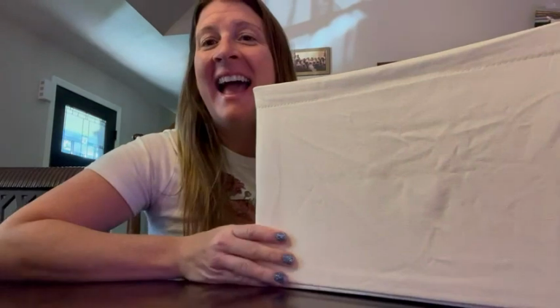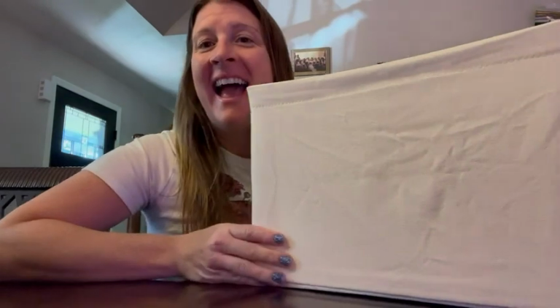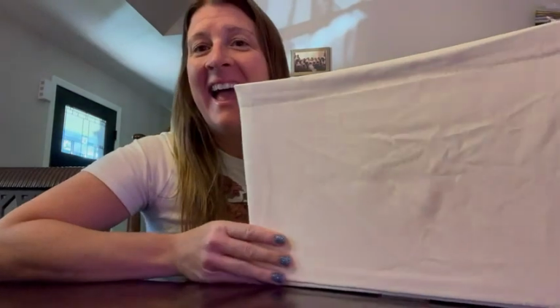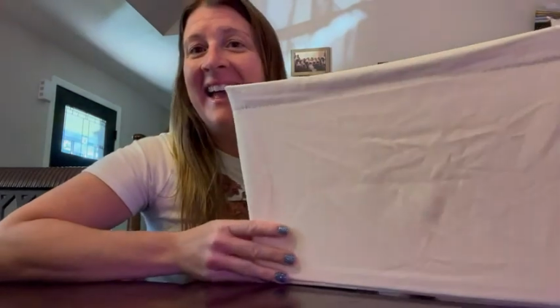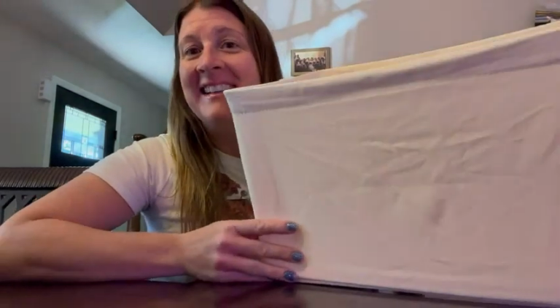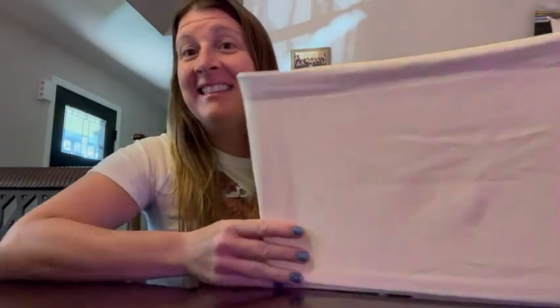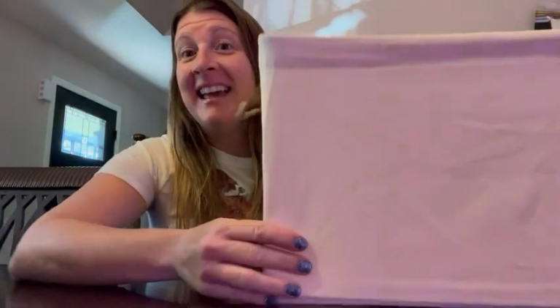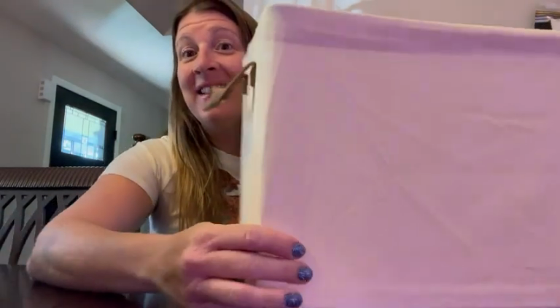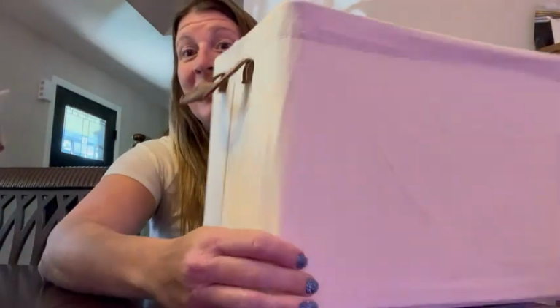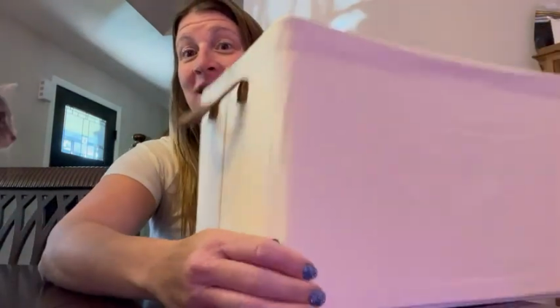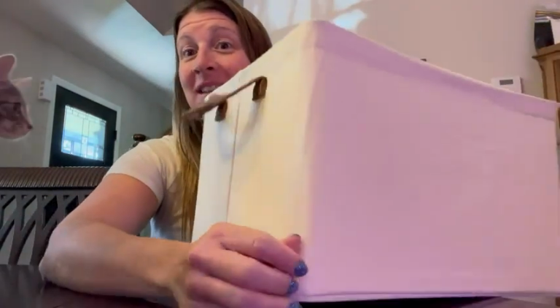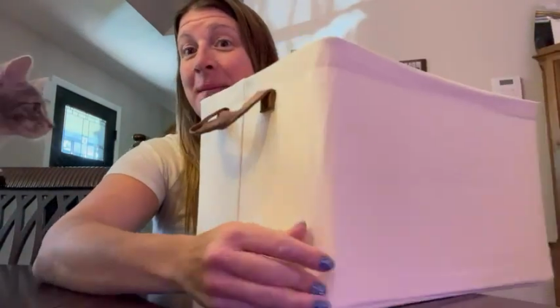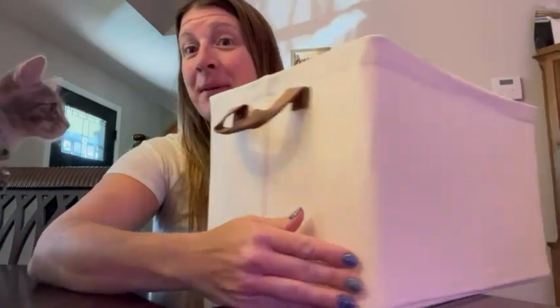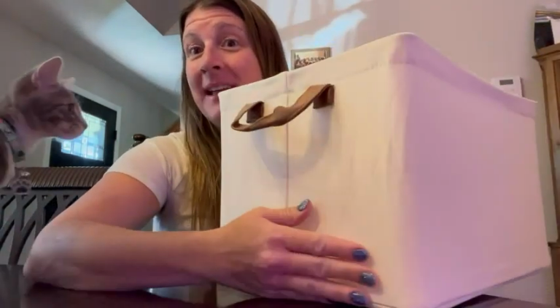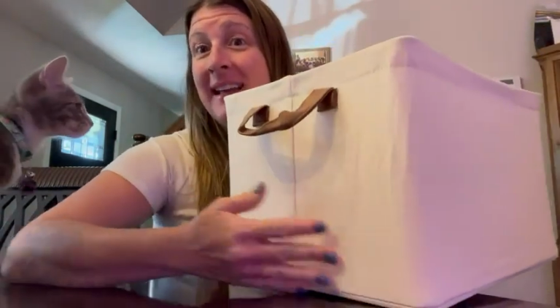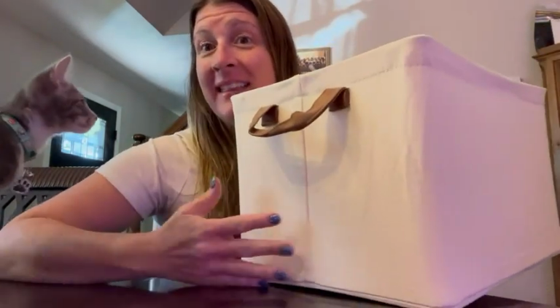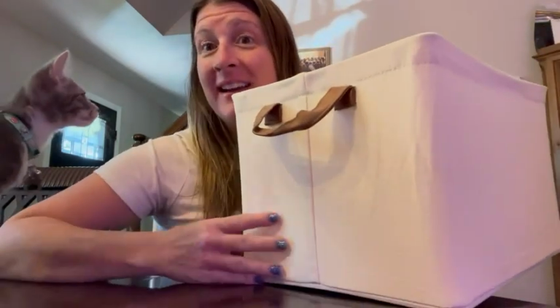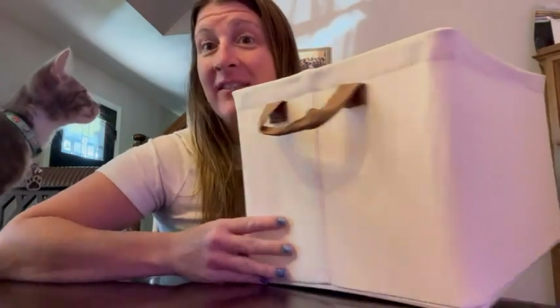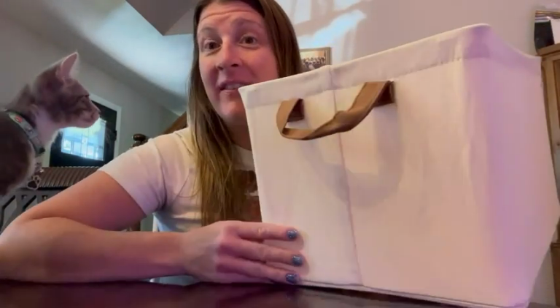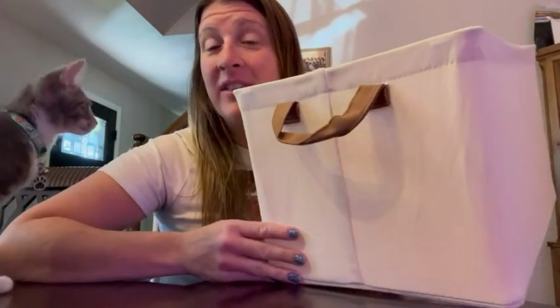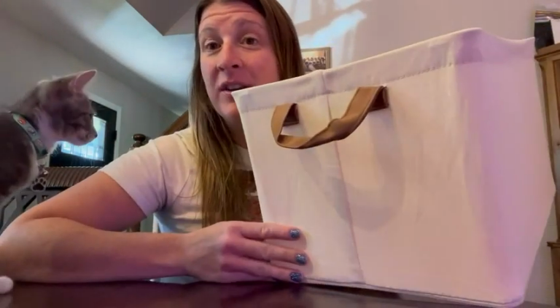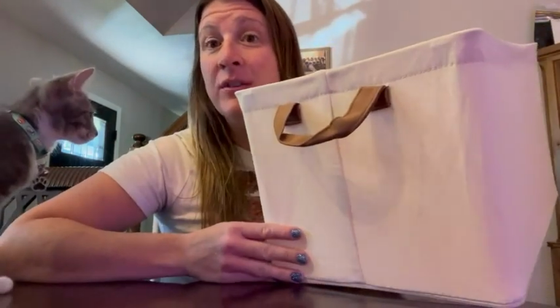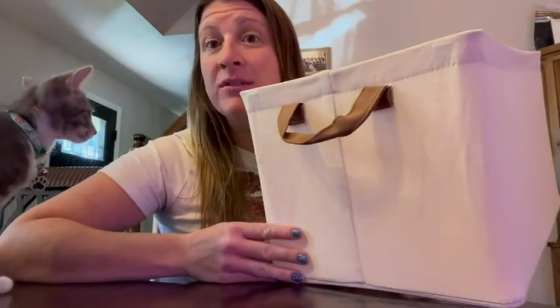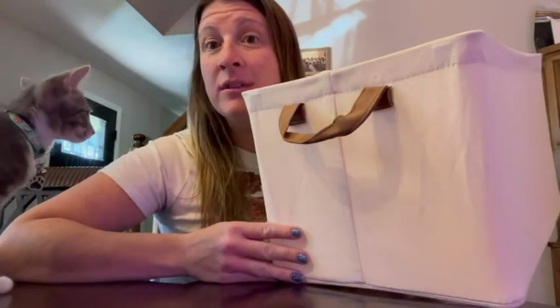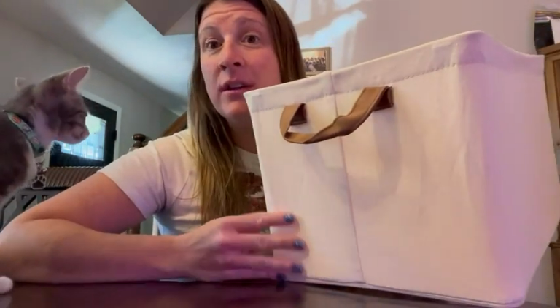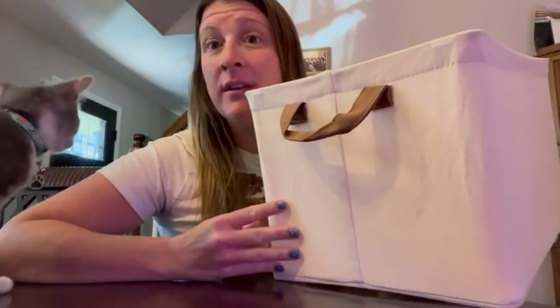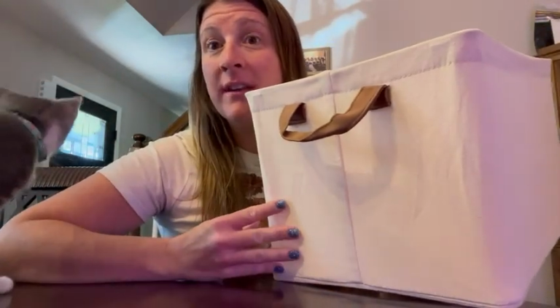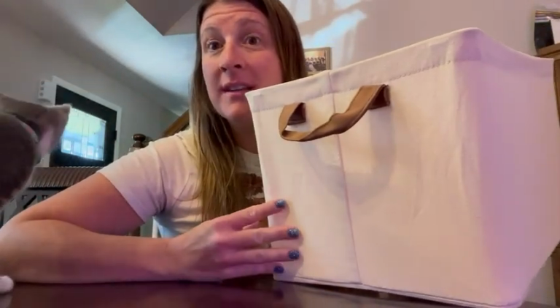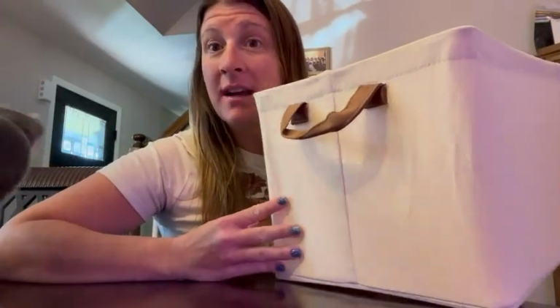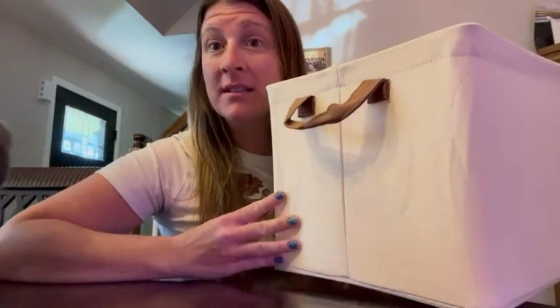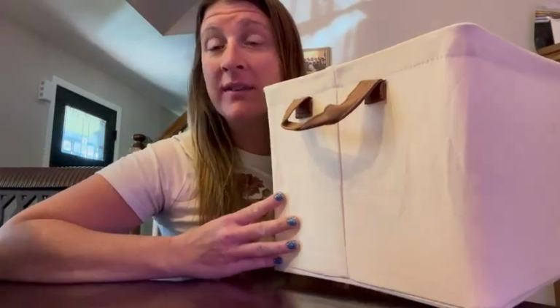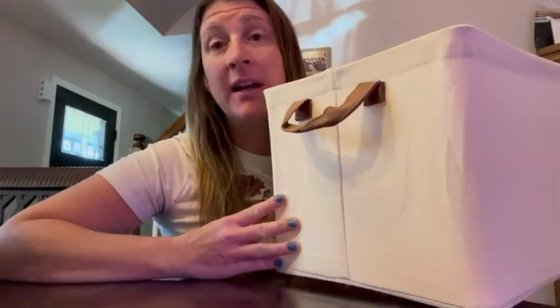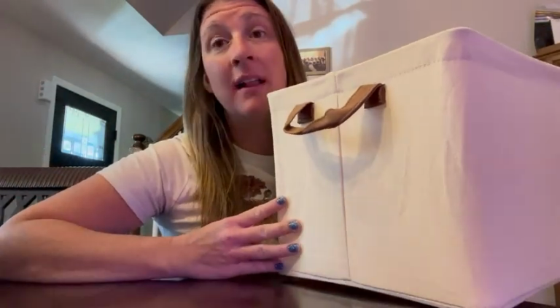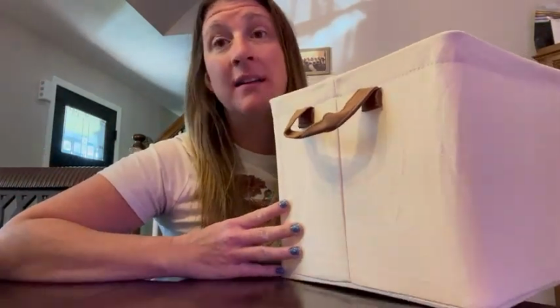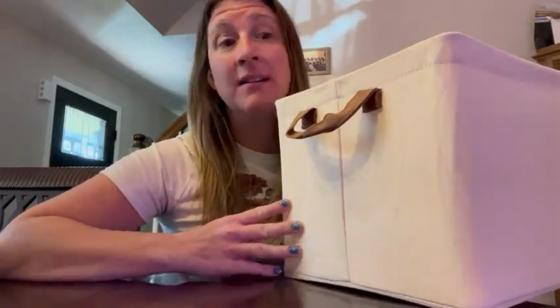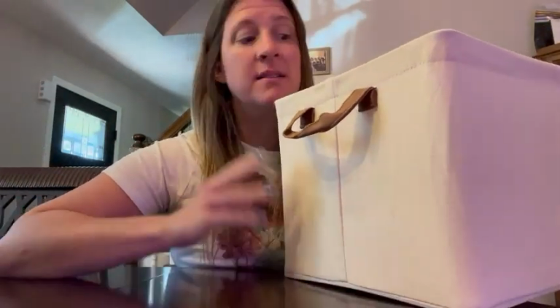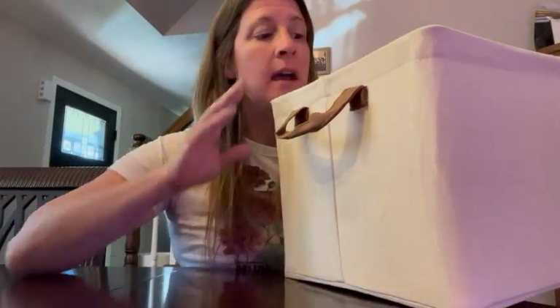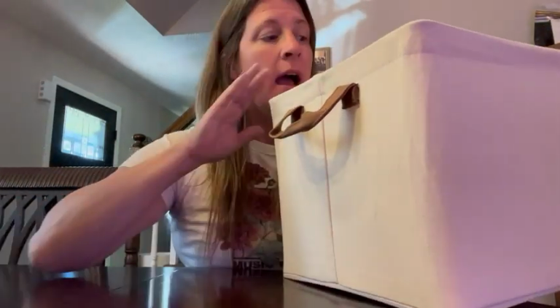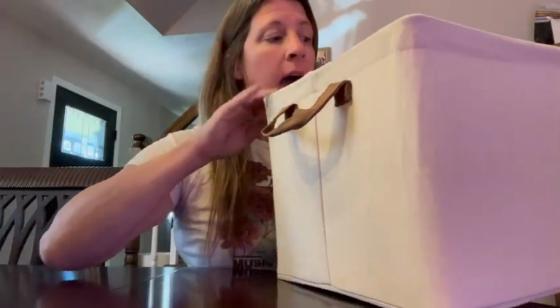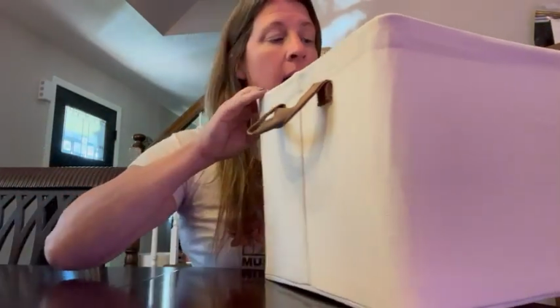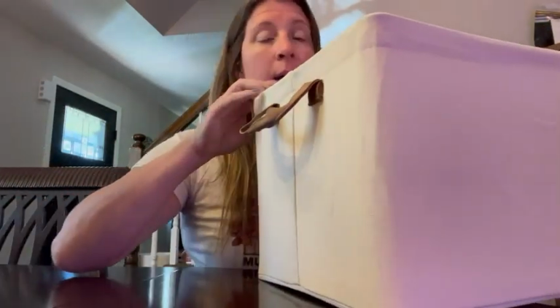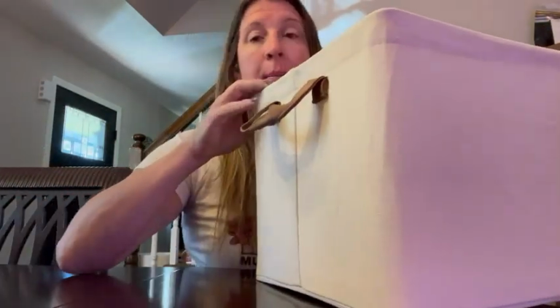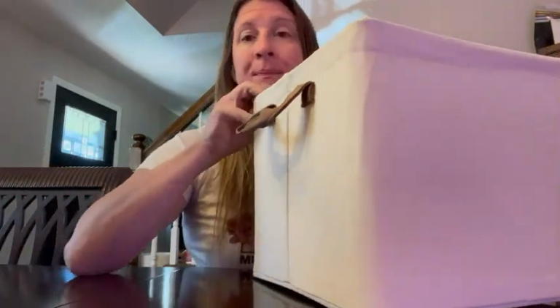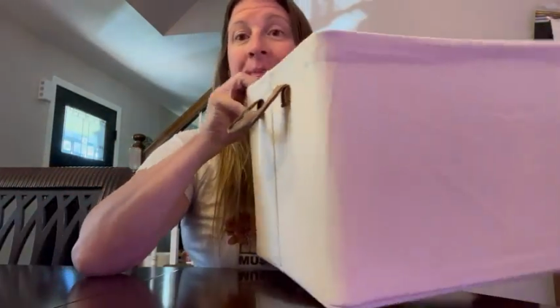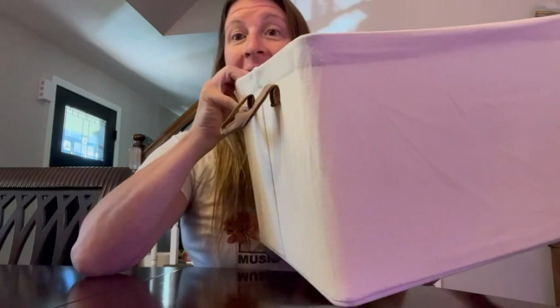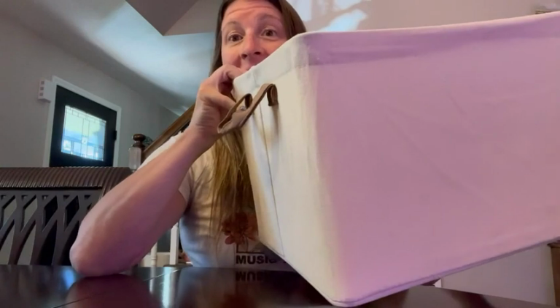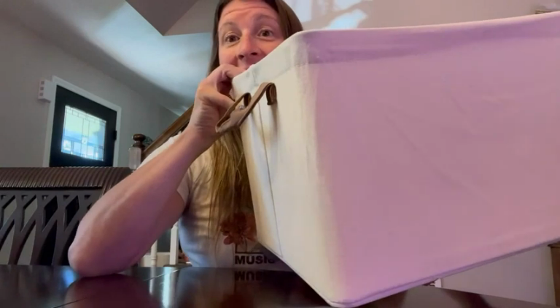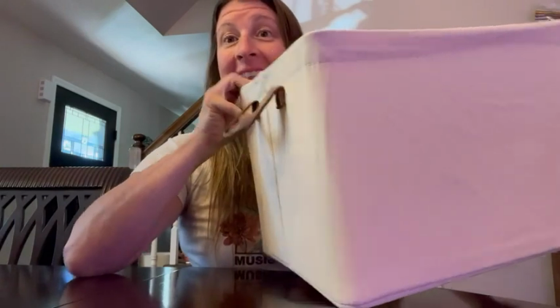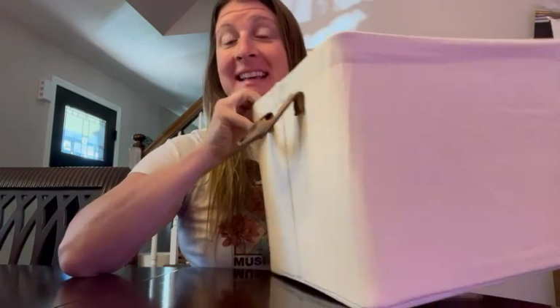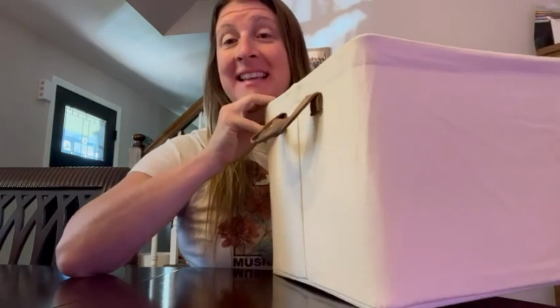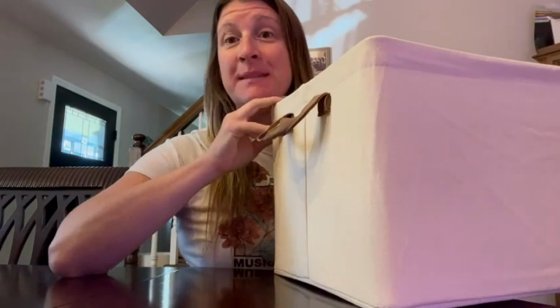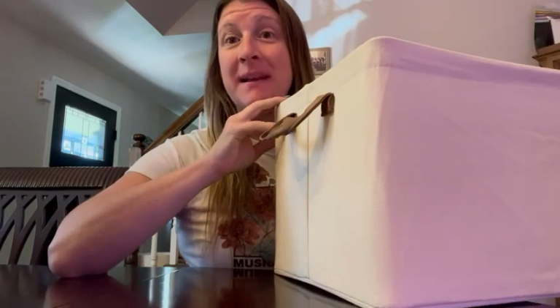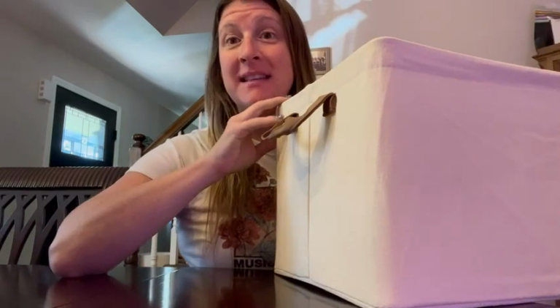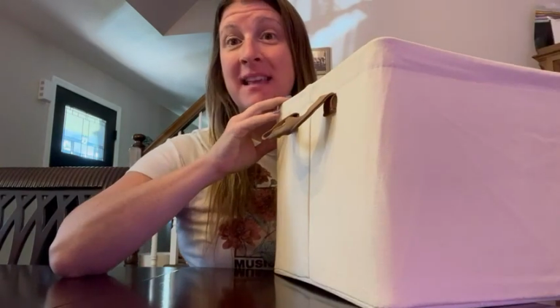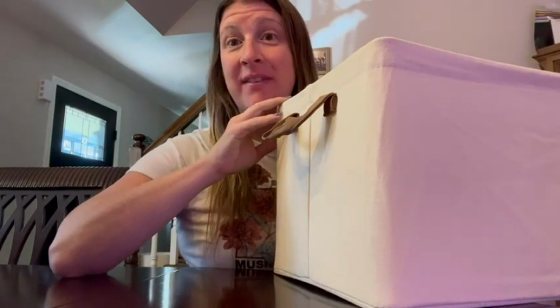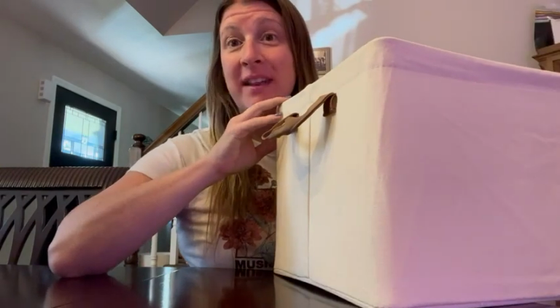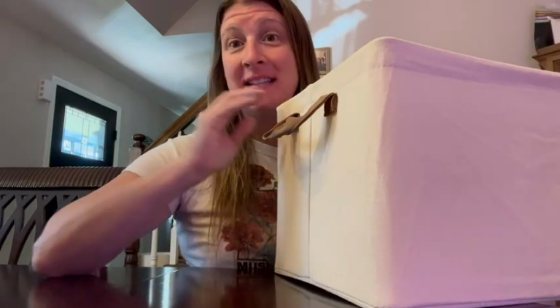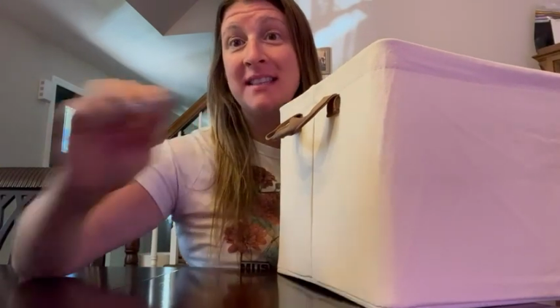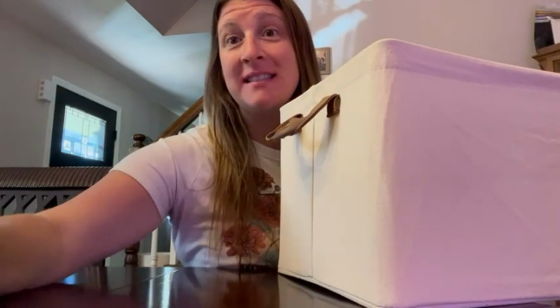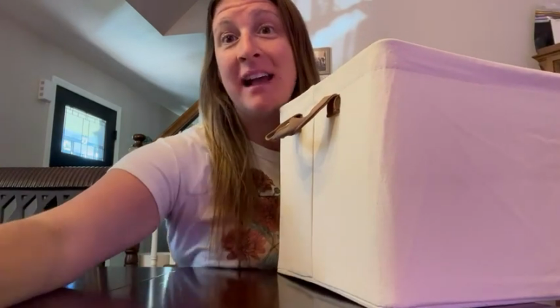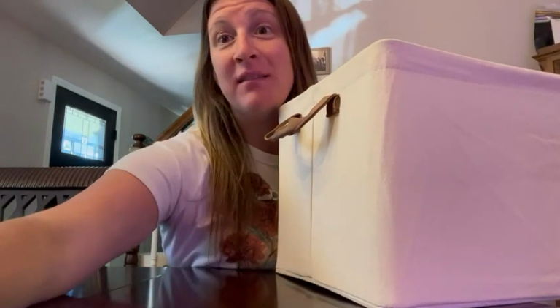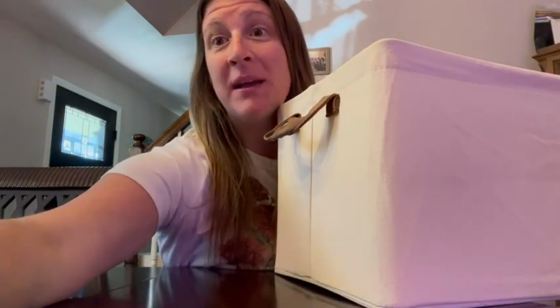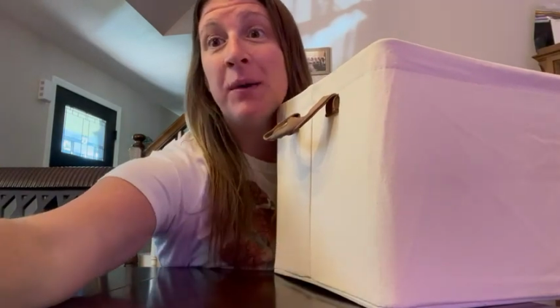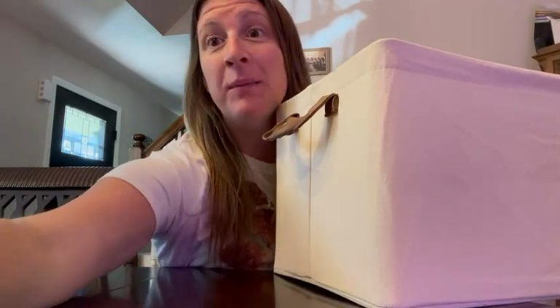They look really pretty. They're neutral, and they come in all different colors. I like these because they fit into the style of my home.